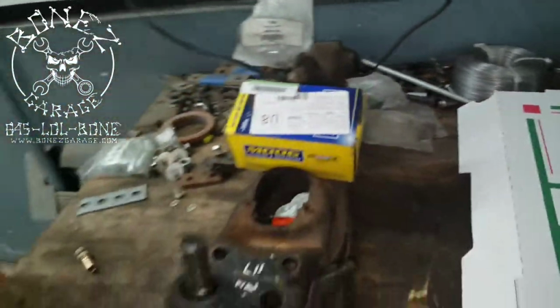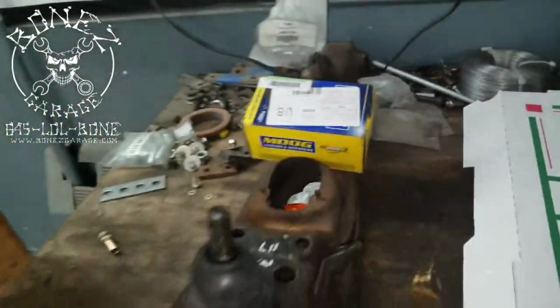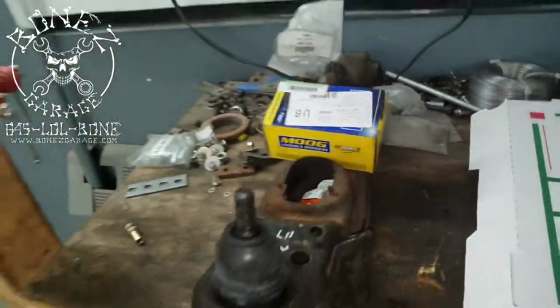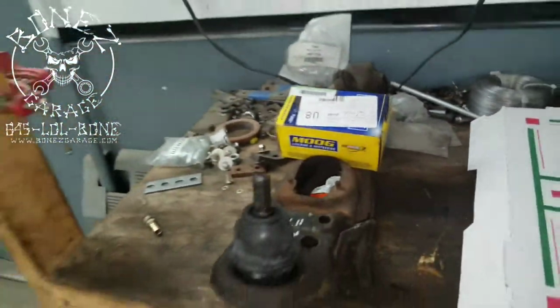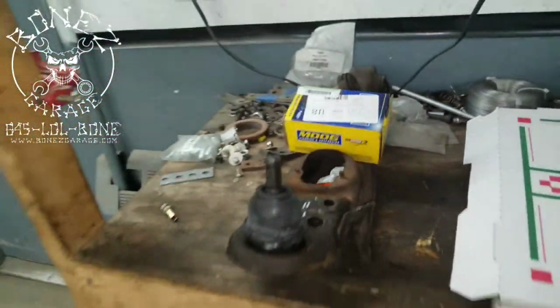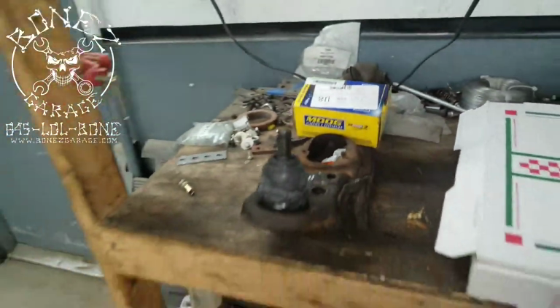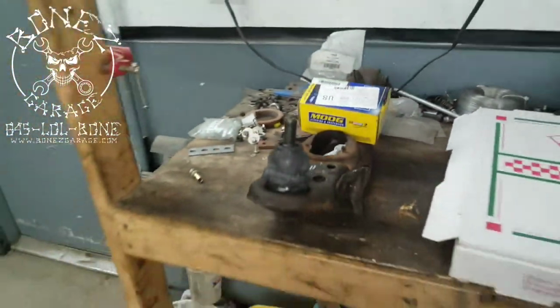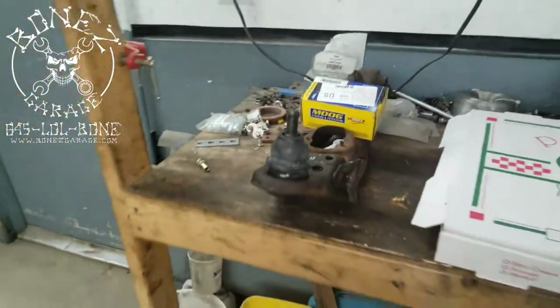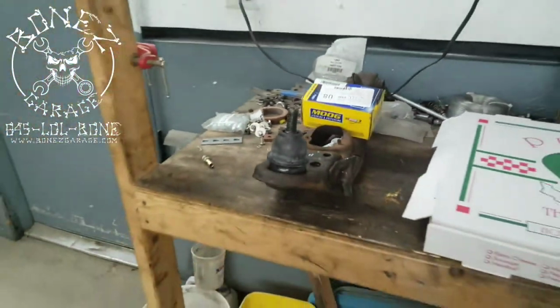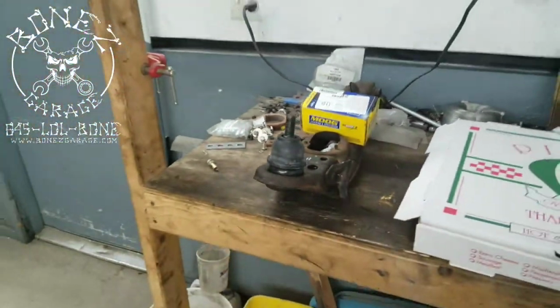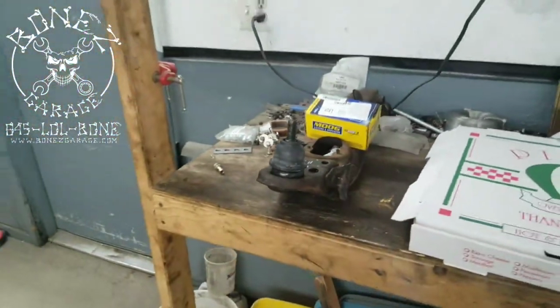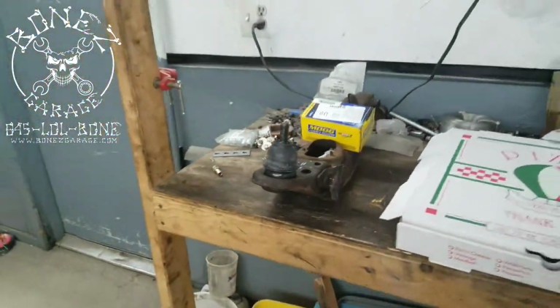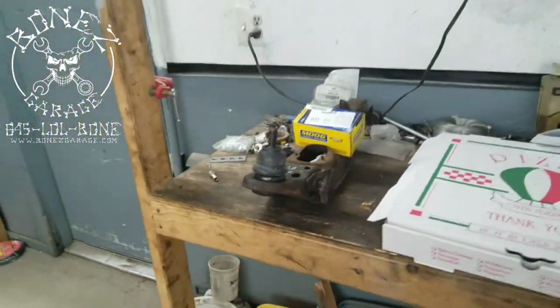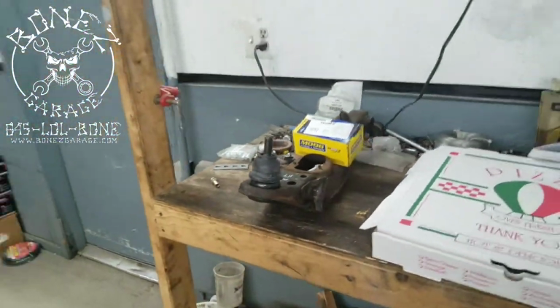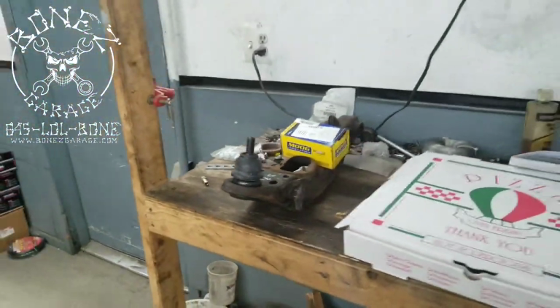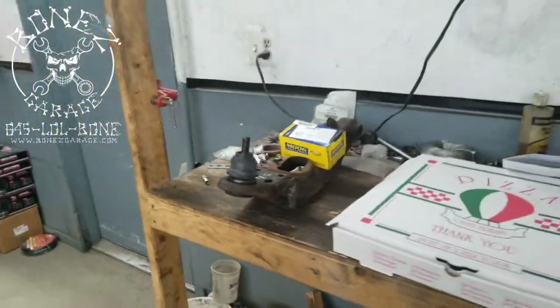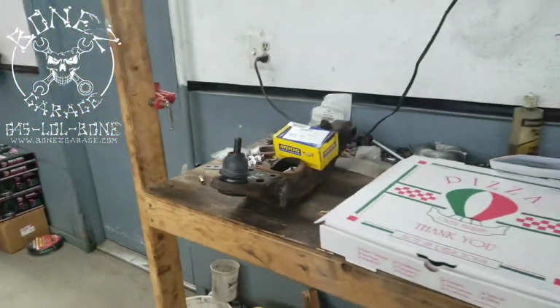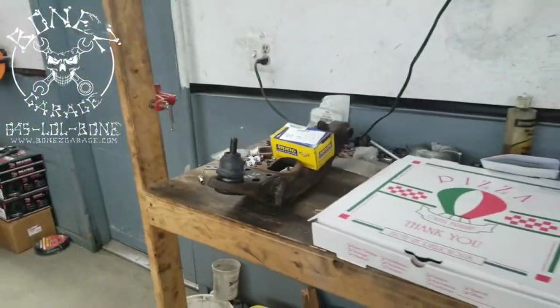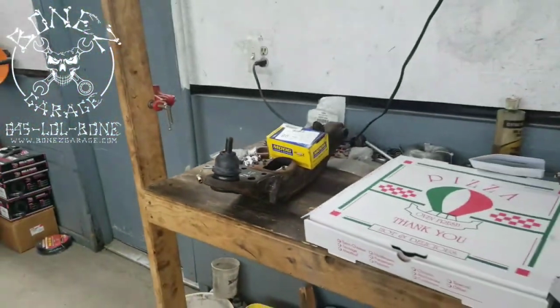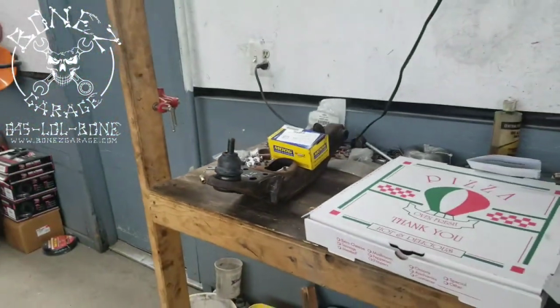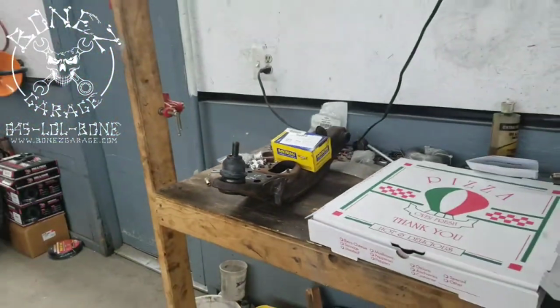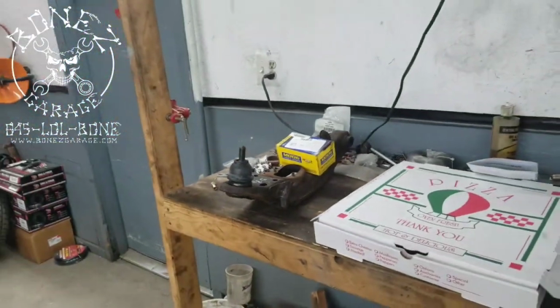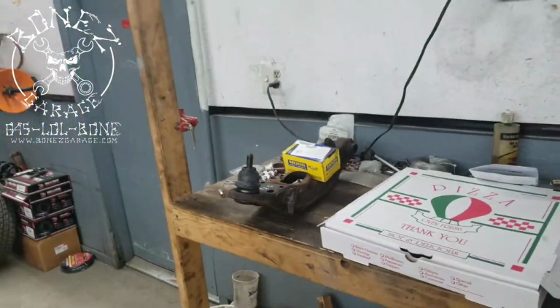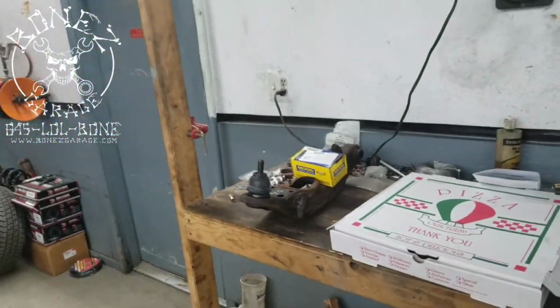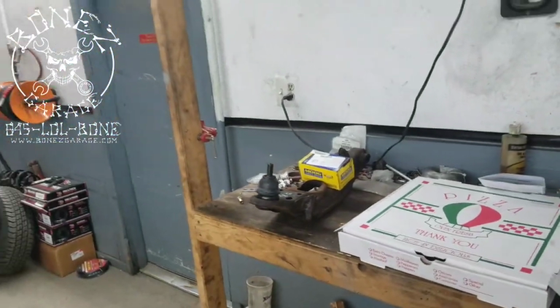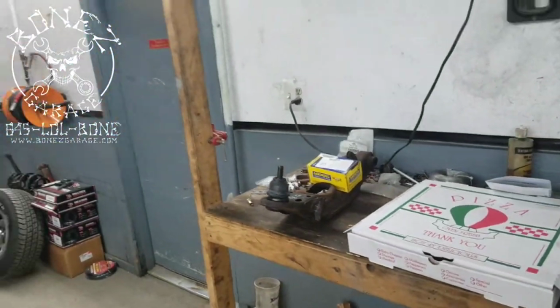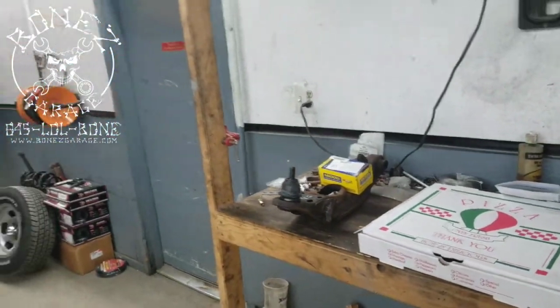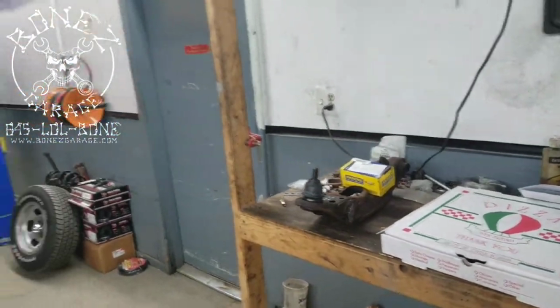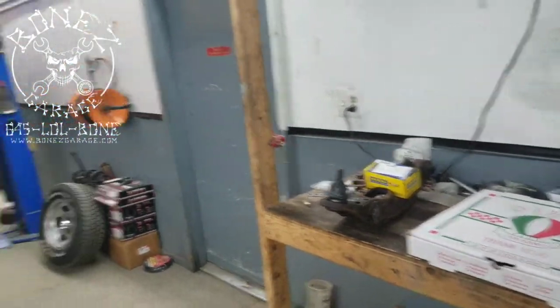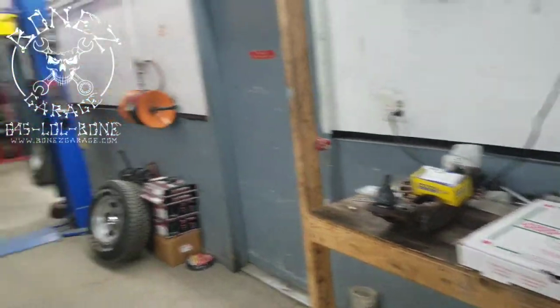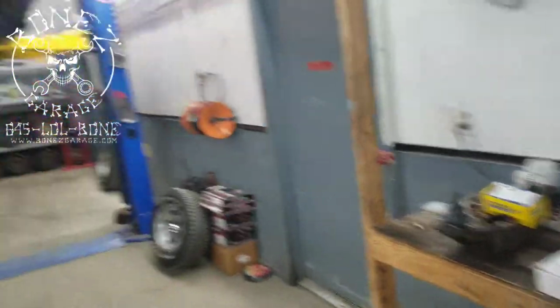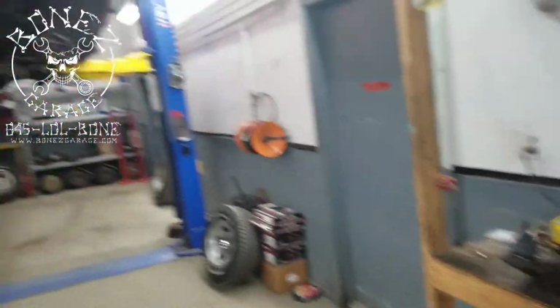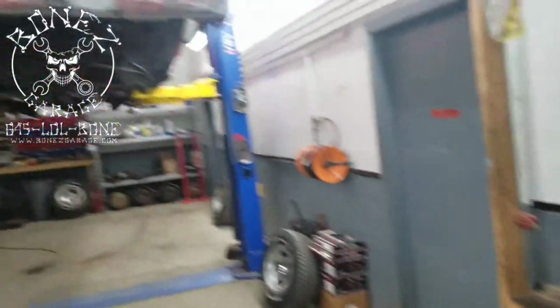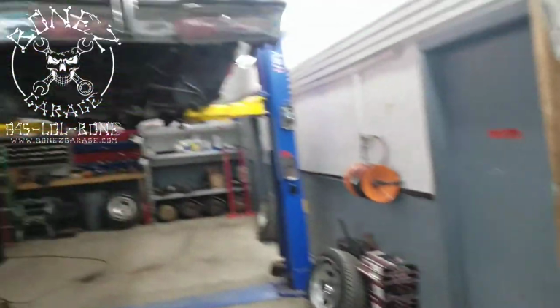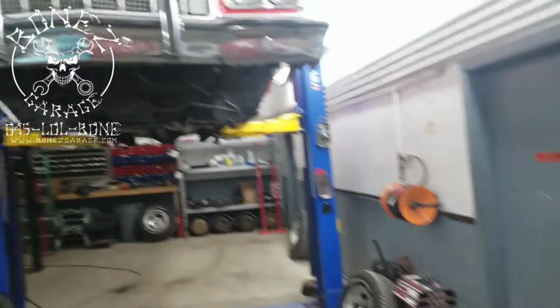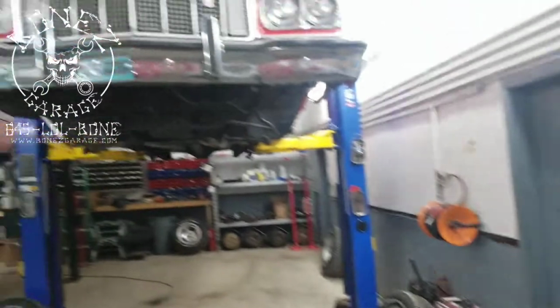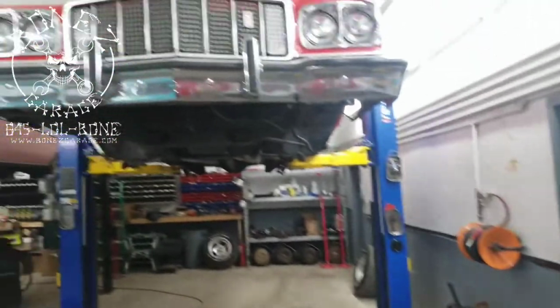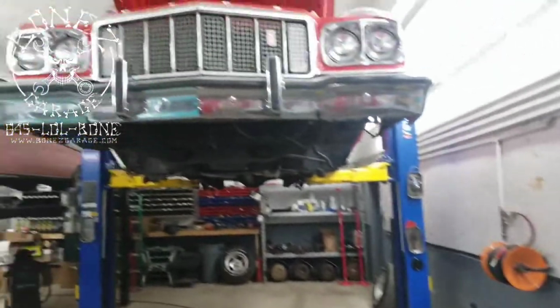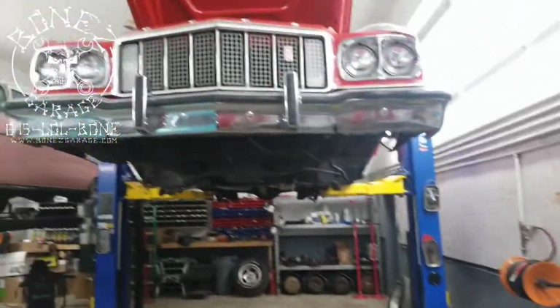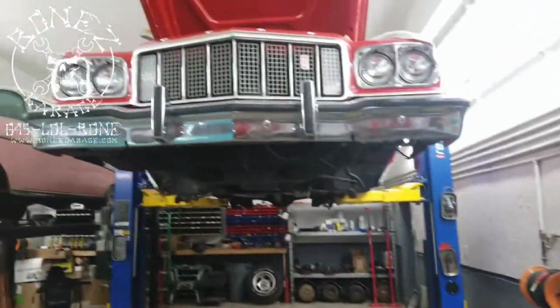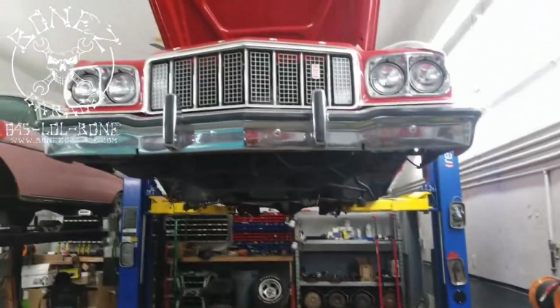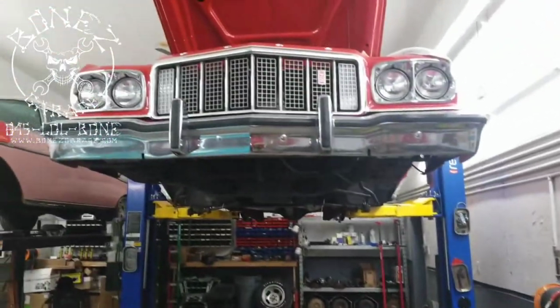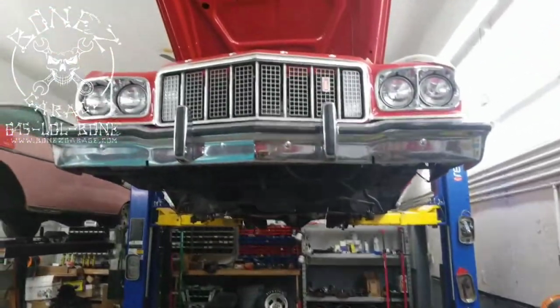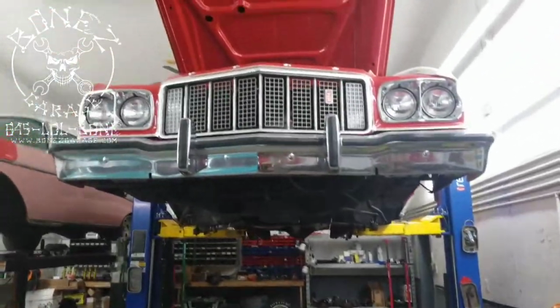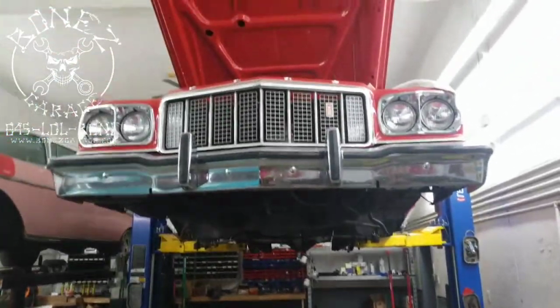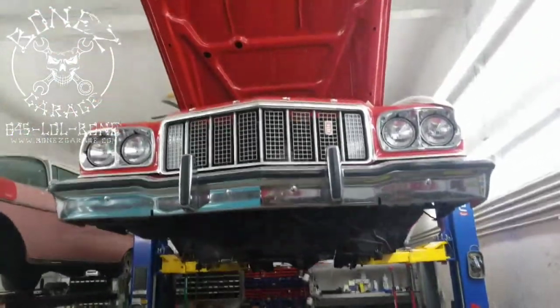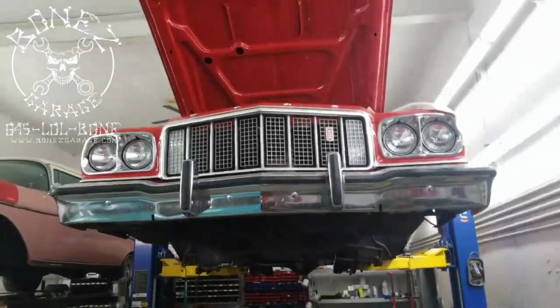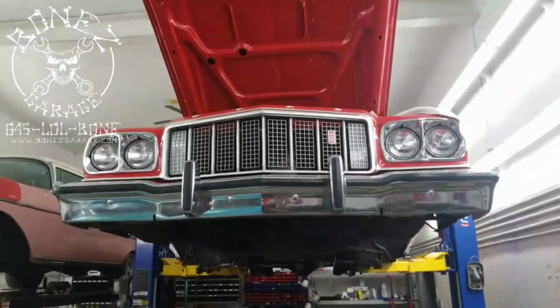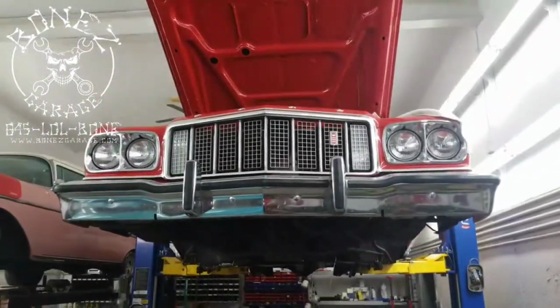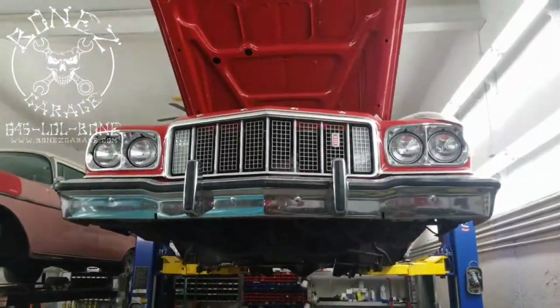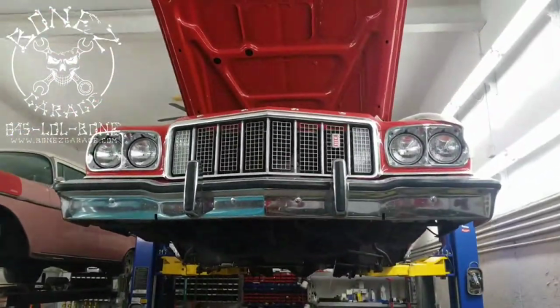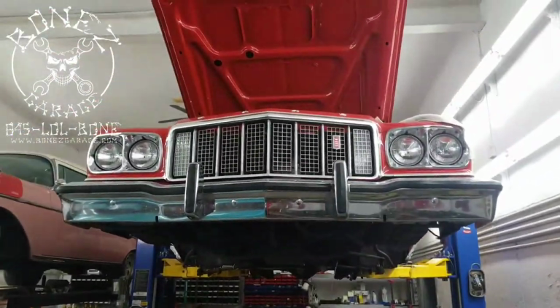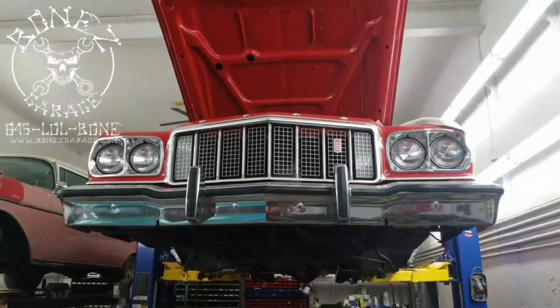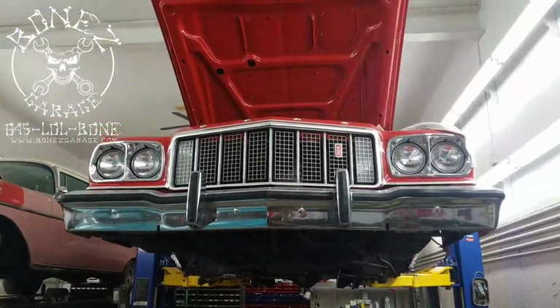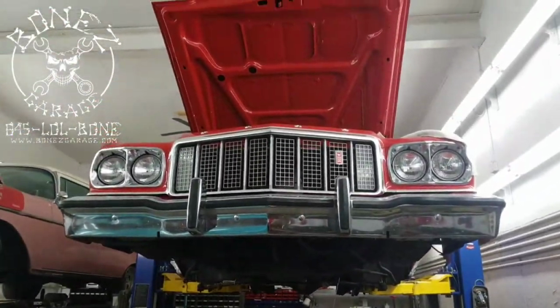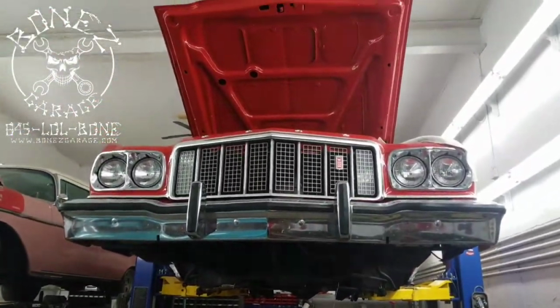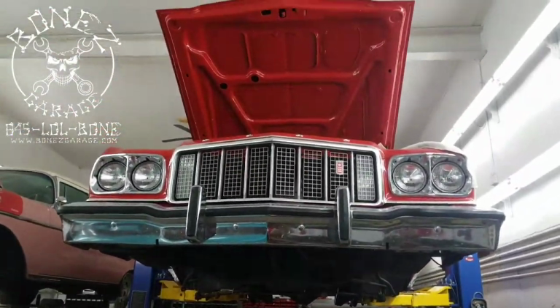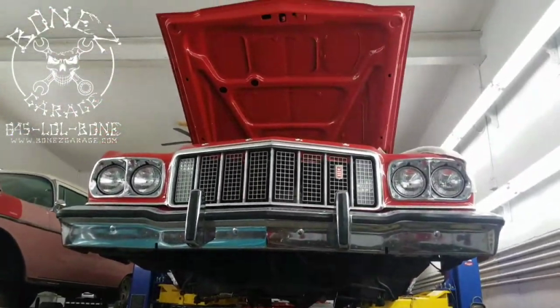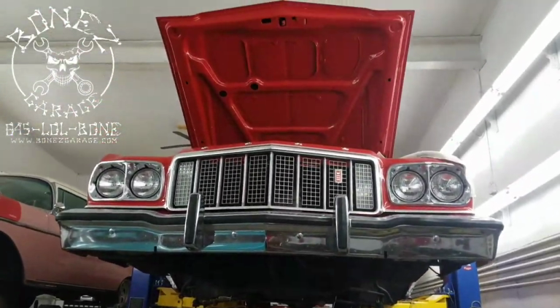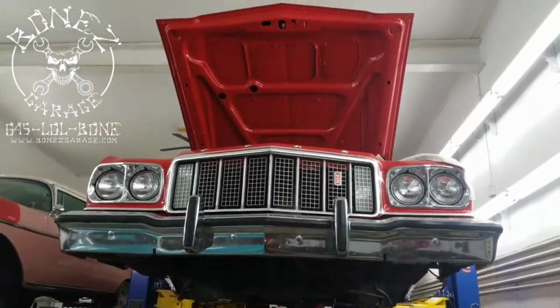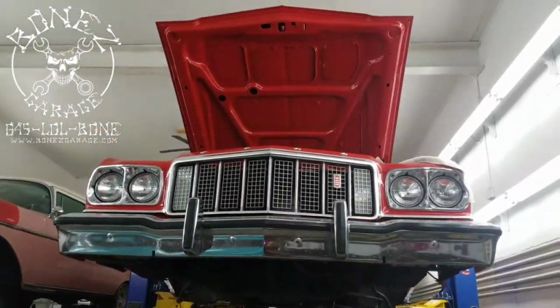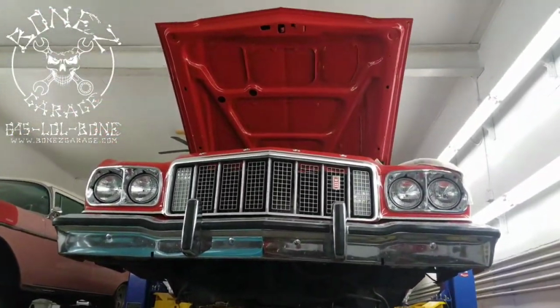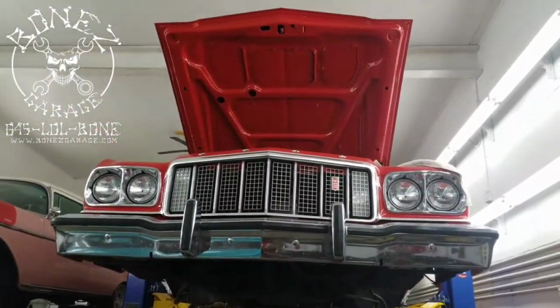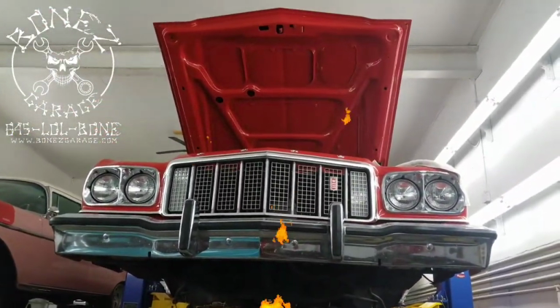So there you go, there's a little update on the Gran Torino. I will talk to you guys in a little bit — have a good one, okay bye.